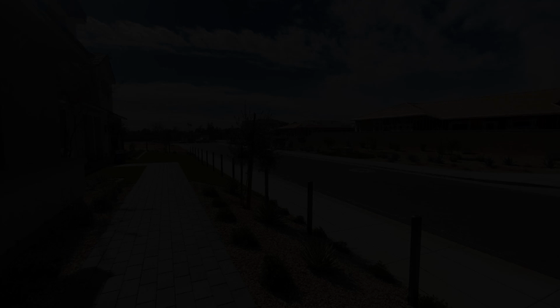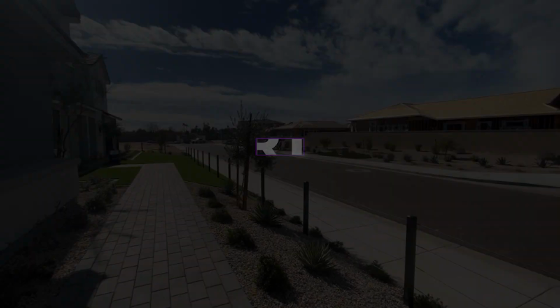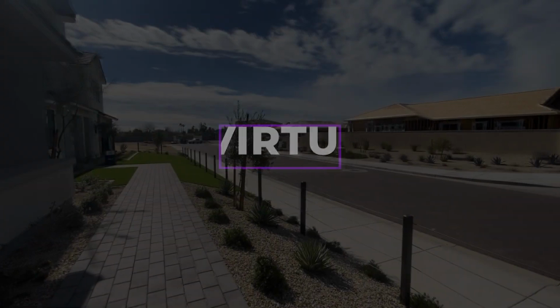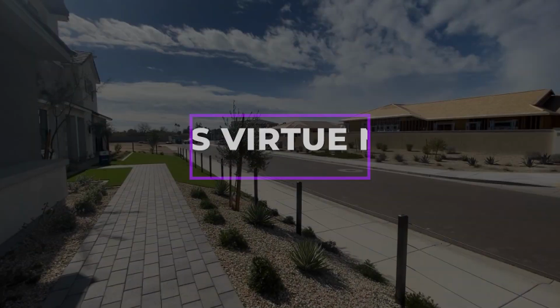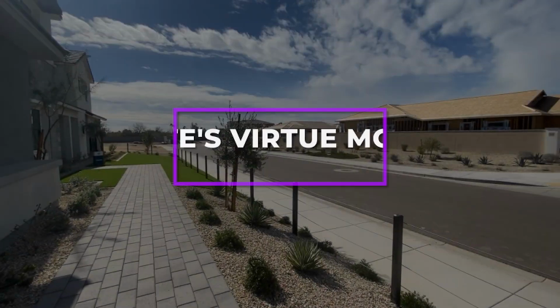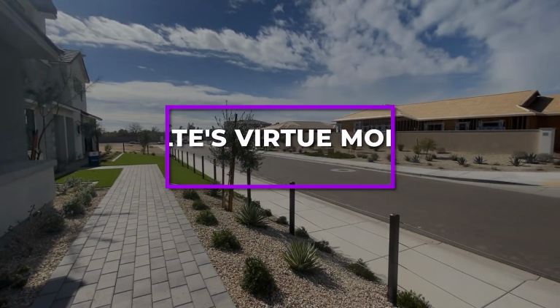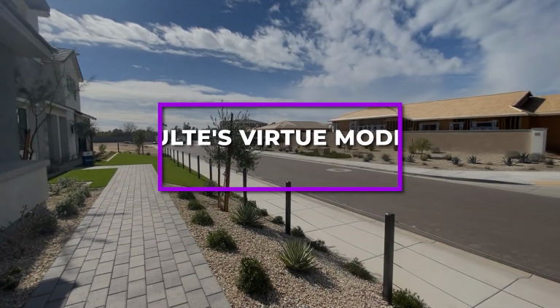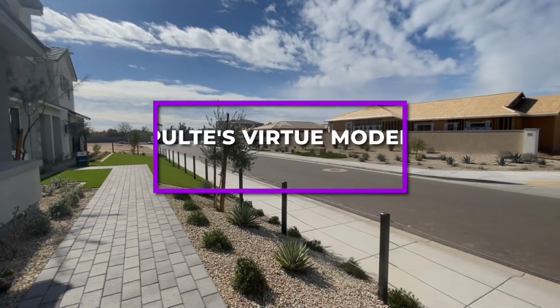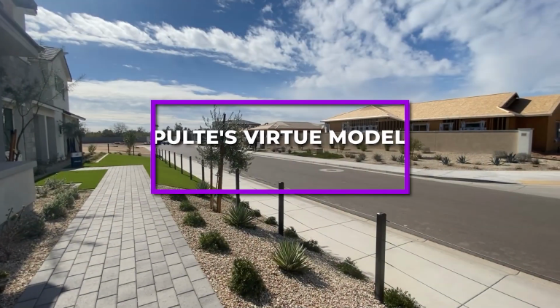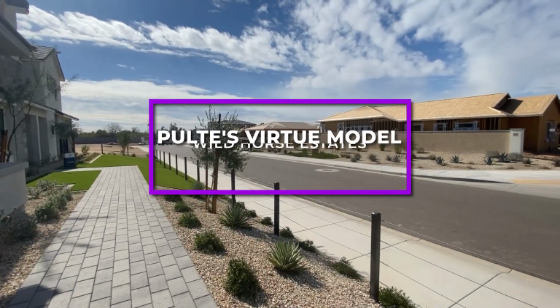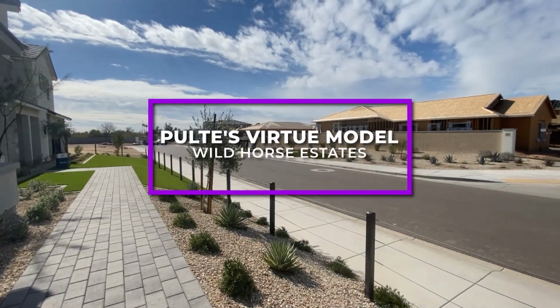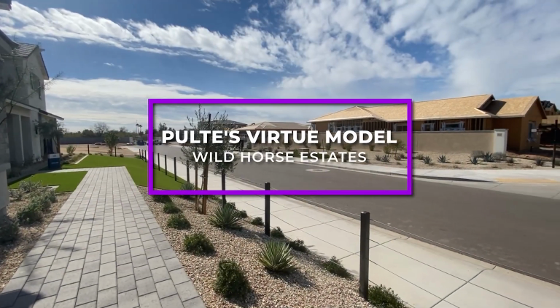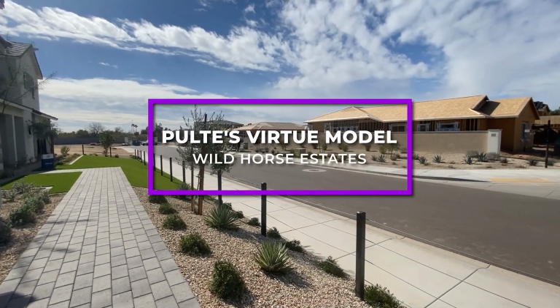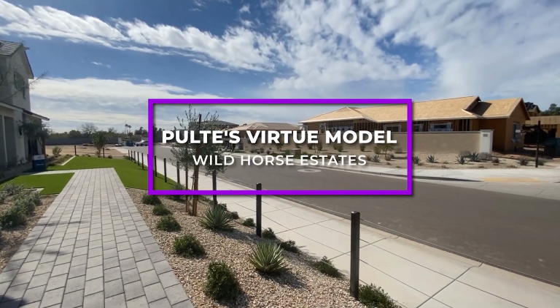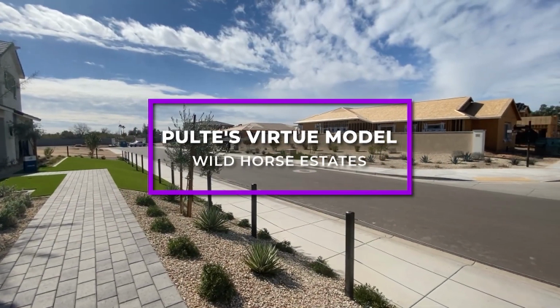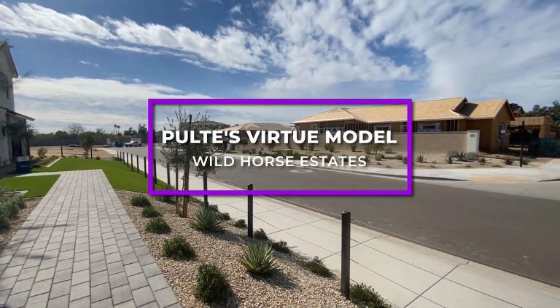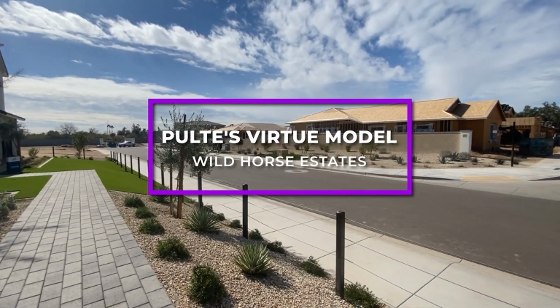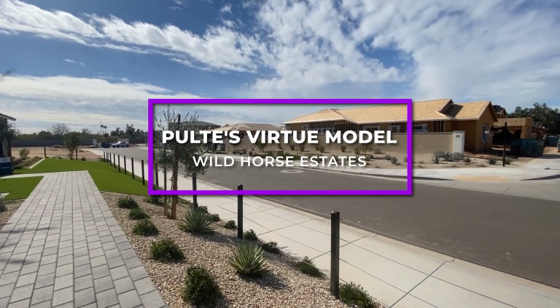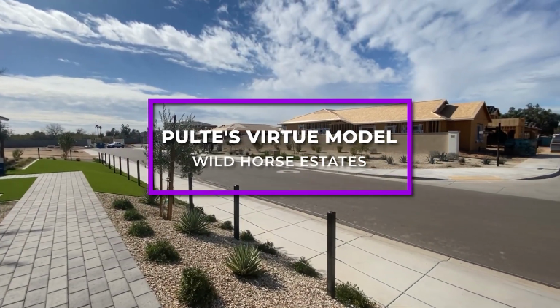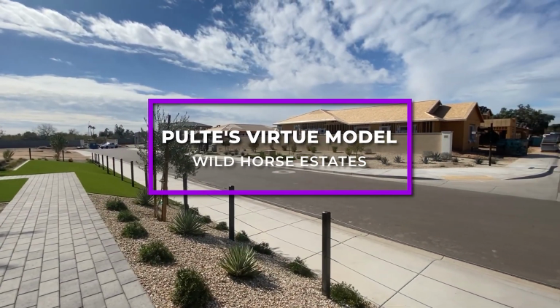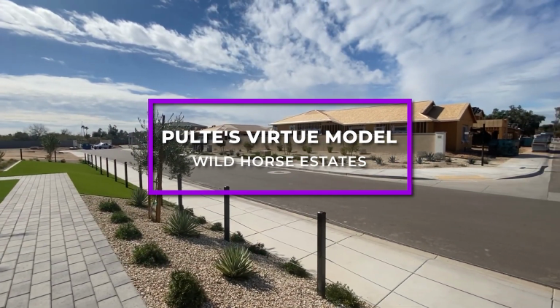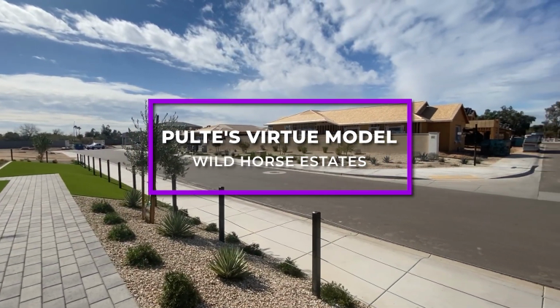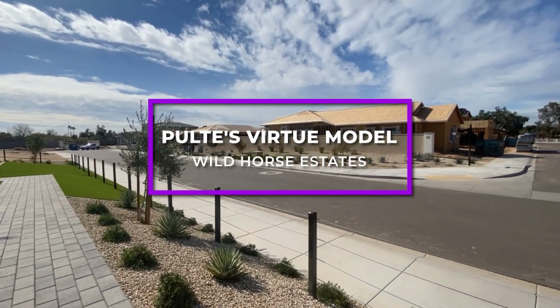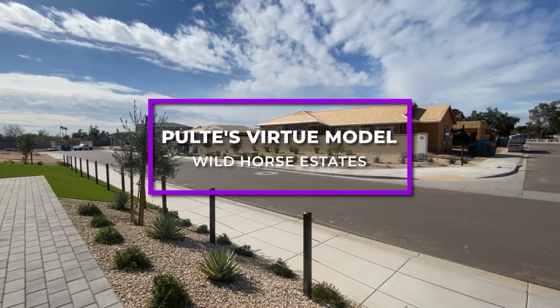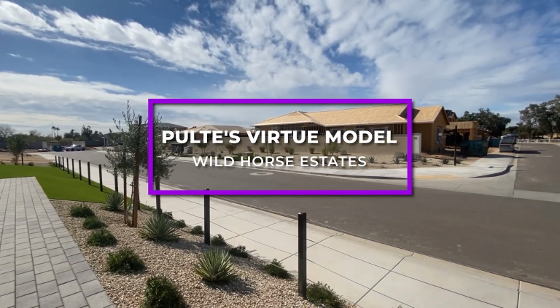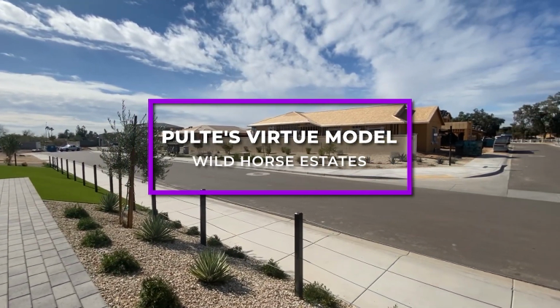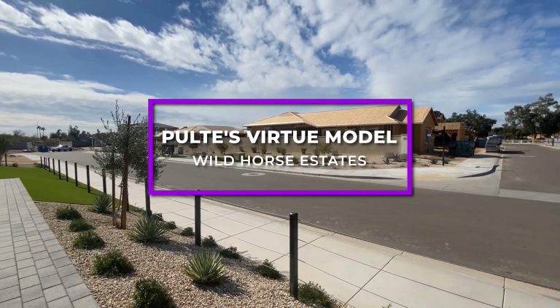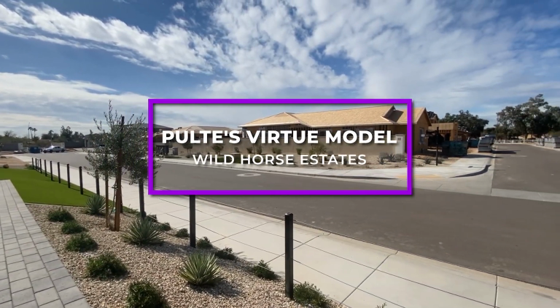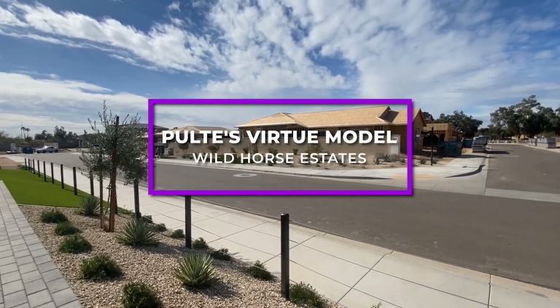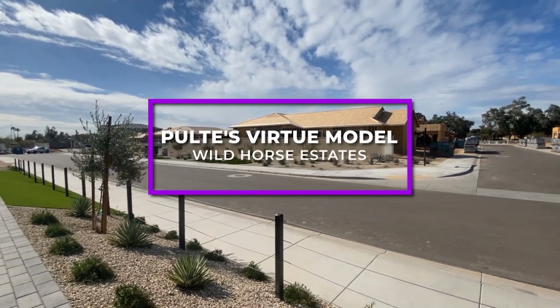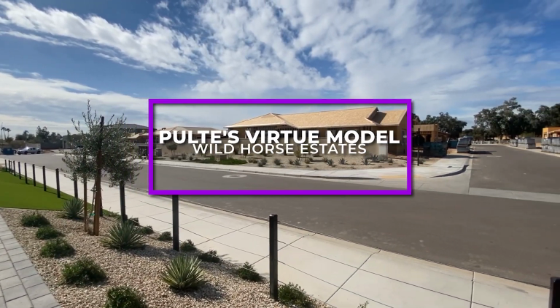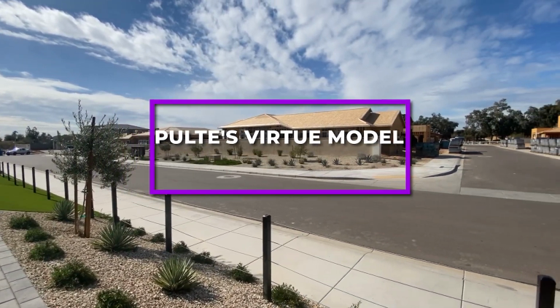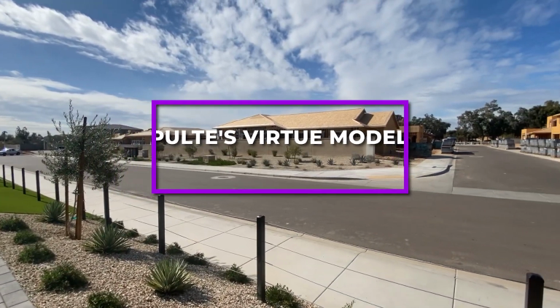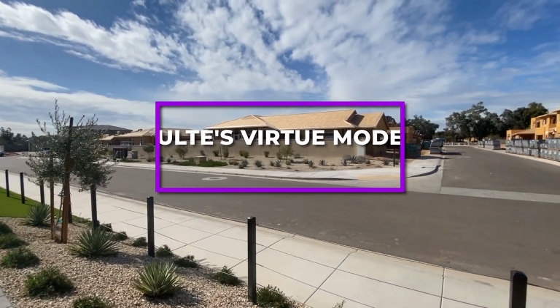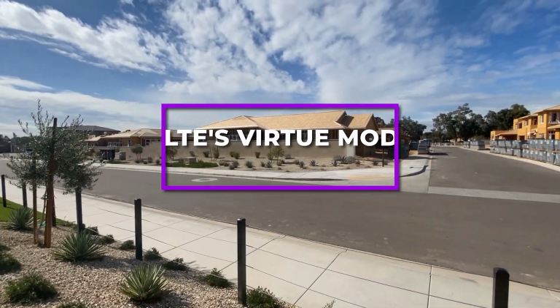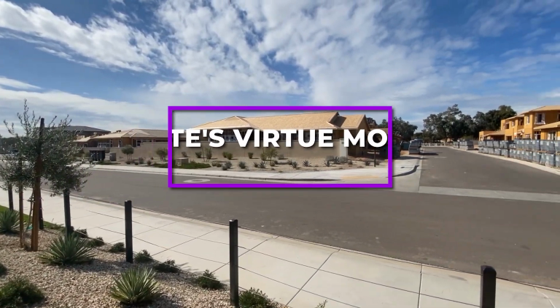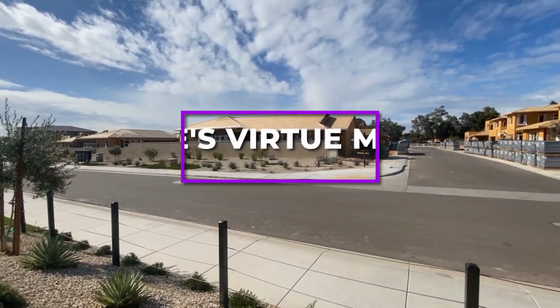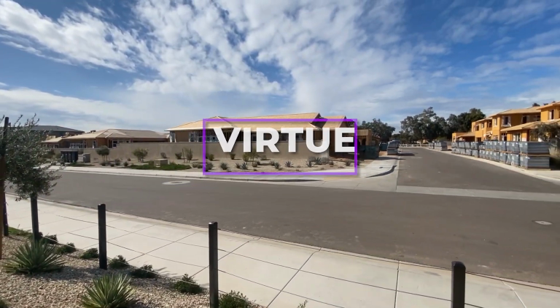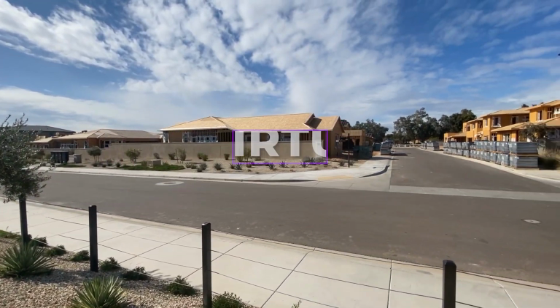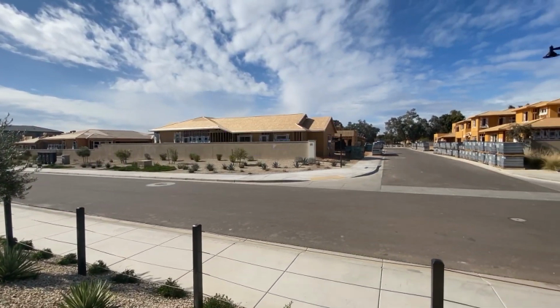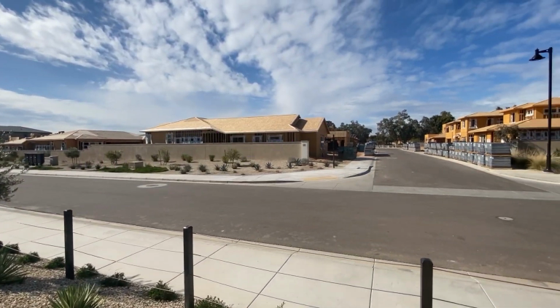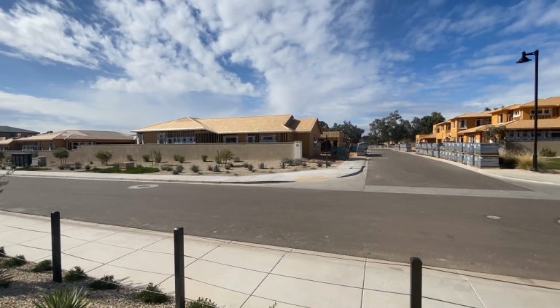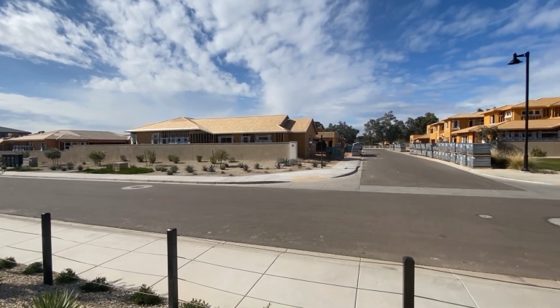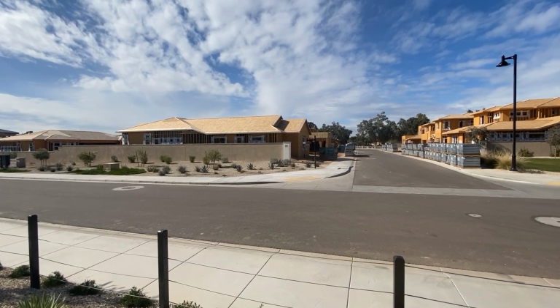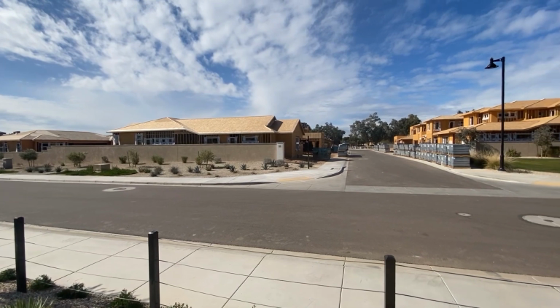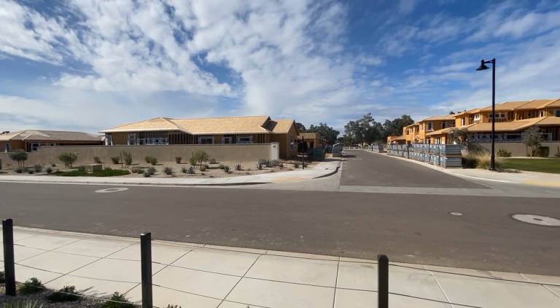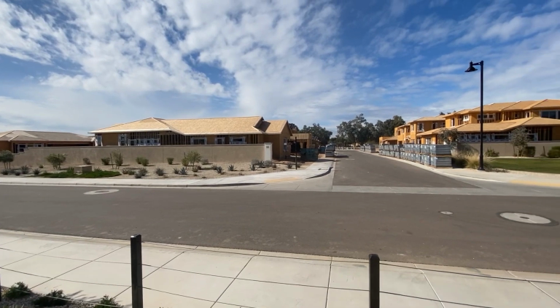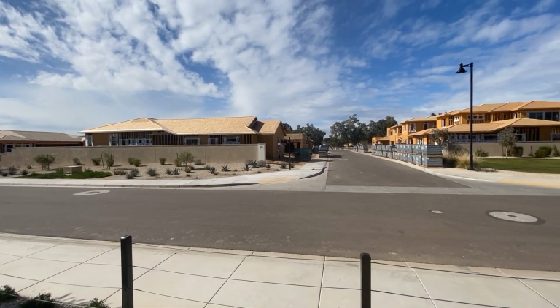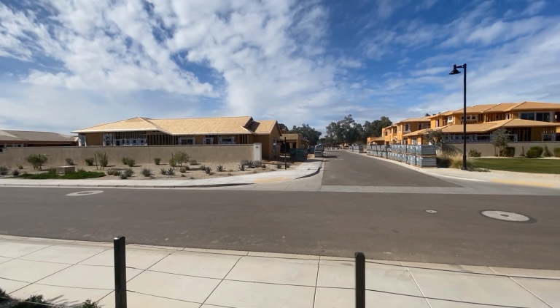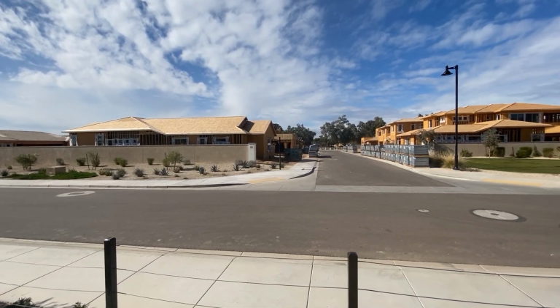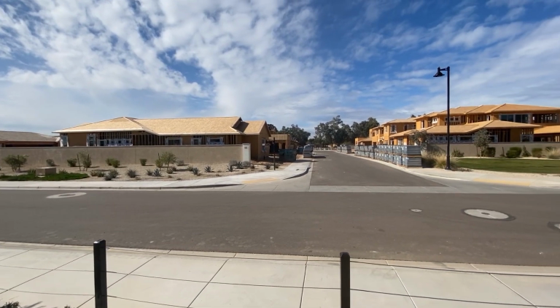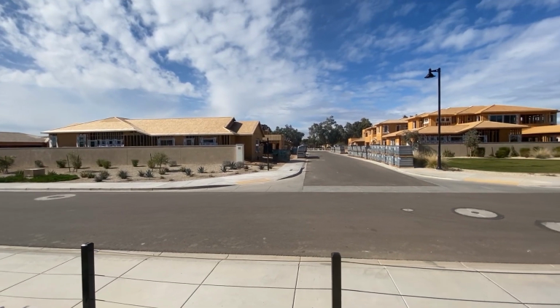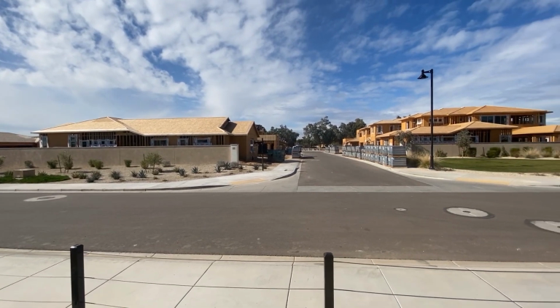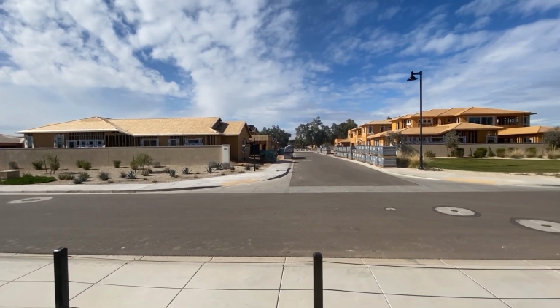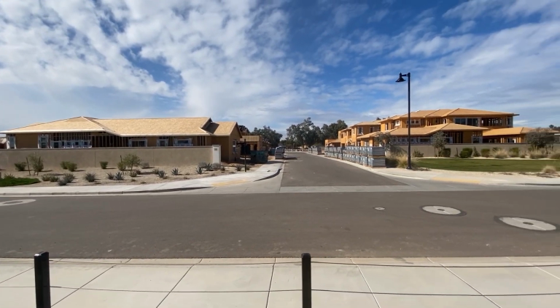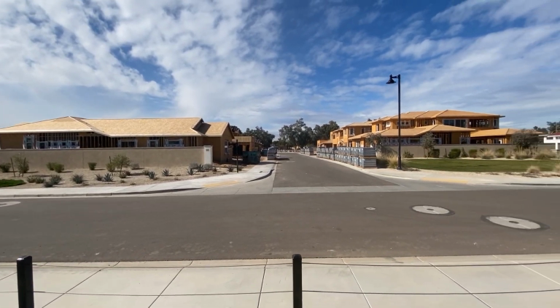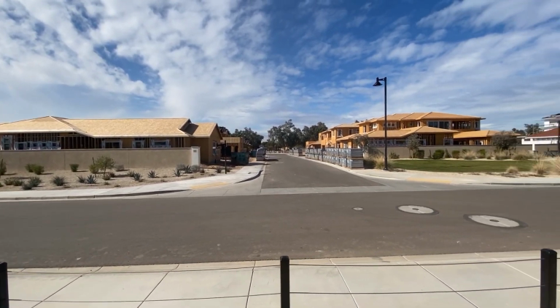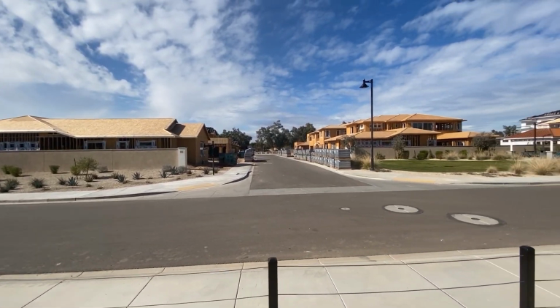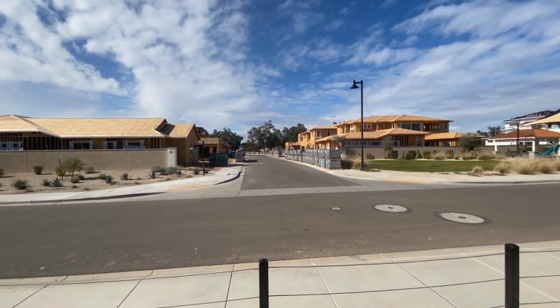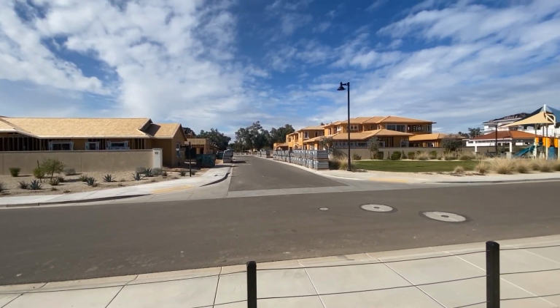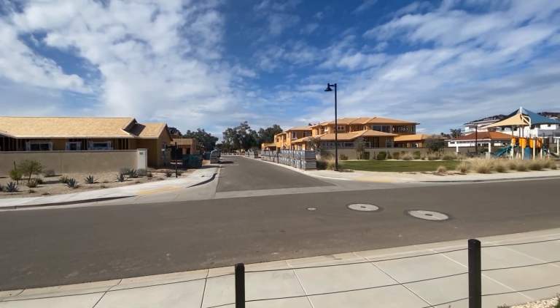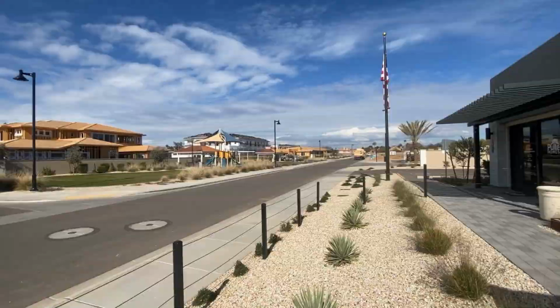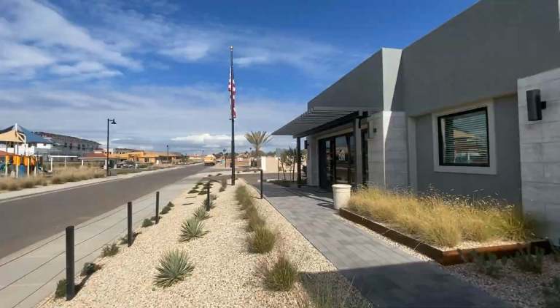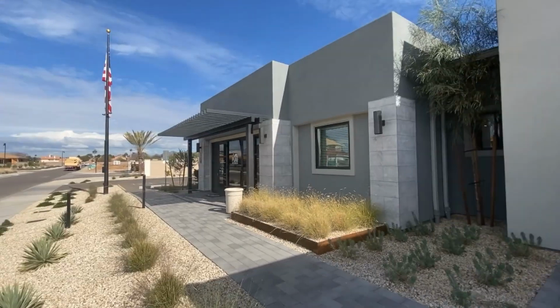Hi there, it's Odessa Keilman with EXP Realty welcoming you to this tour of the Scottsdale Wild Horse Estates virtual model.